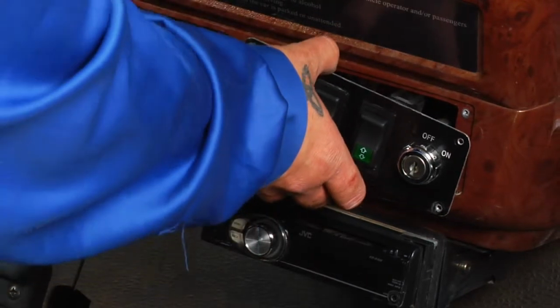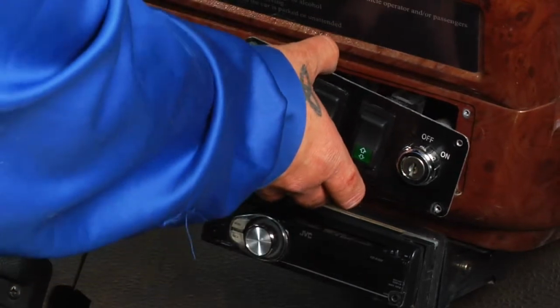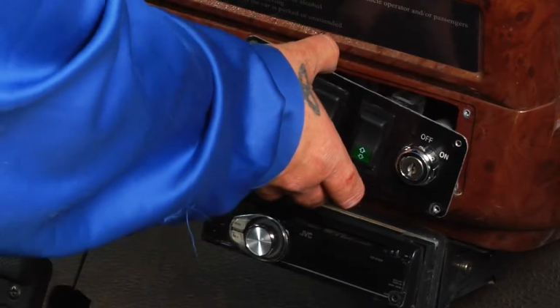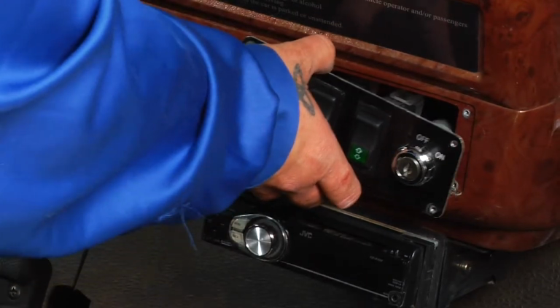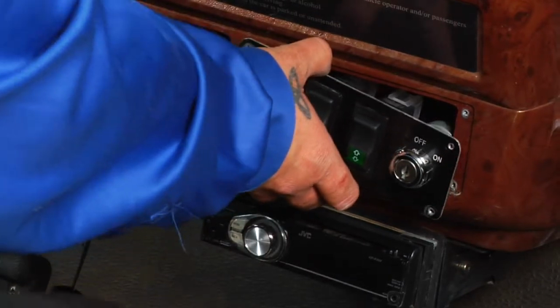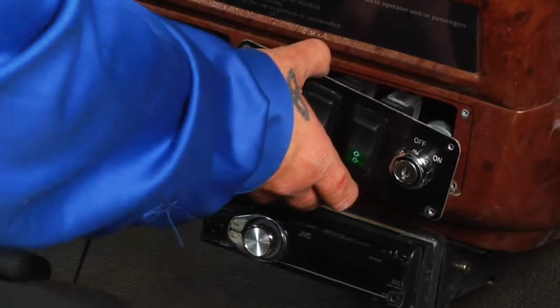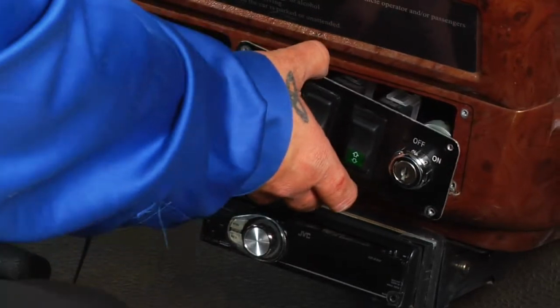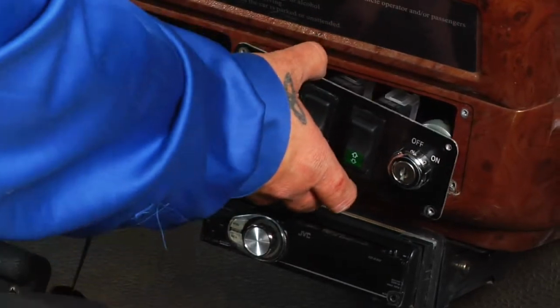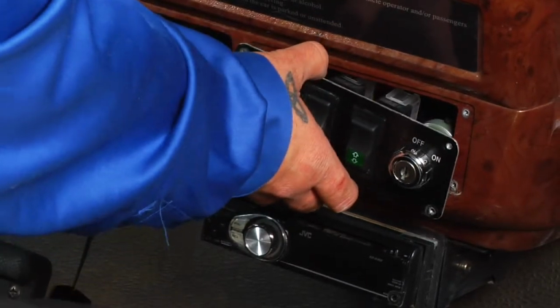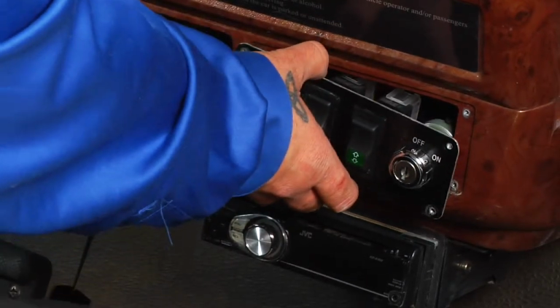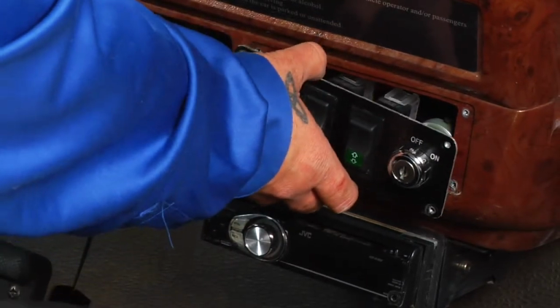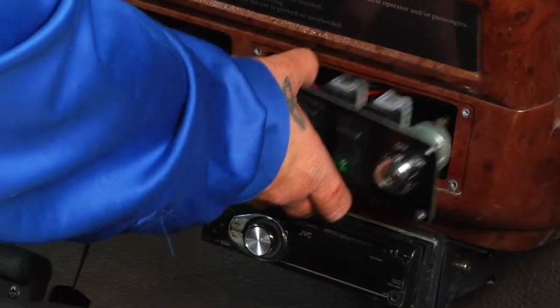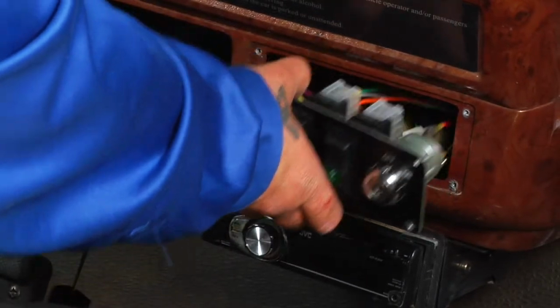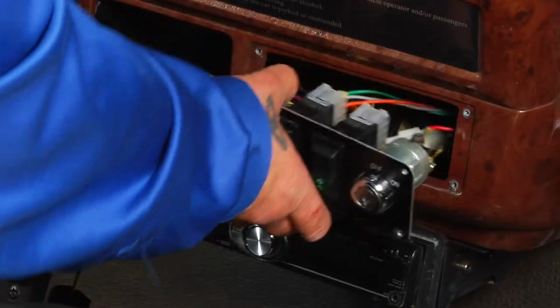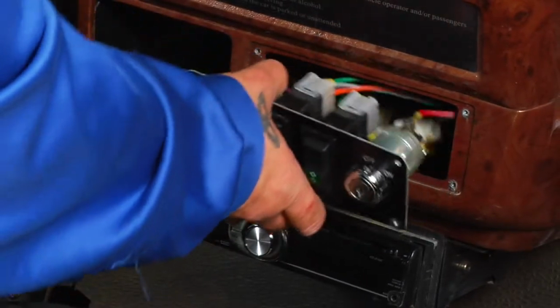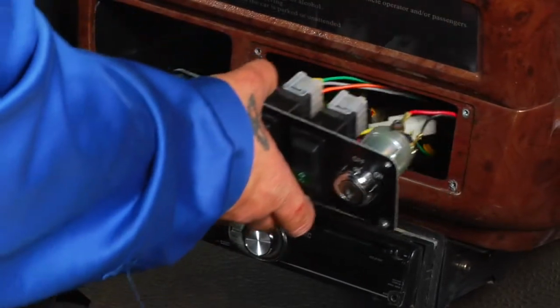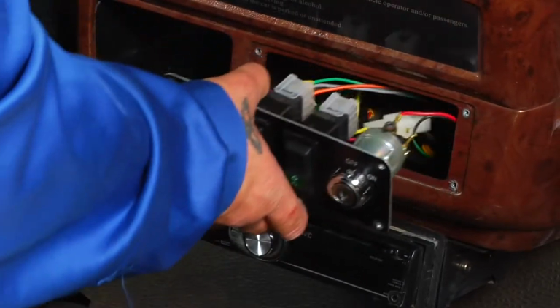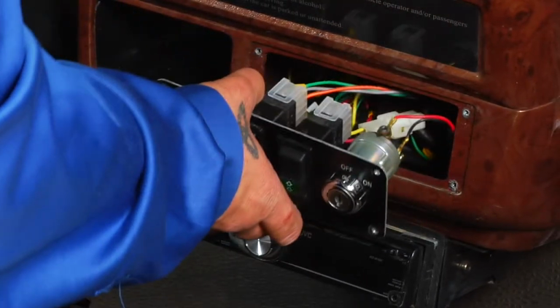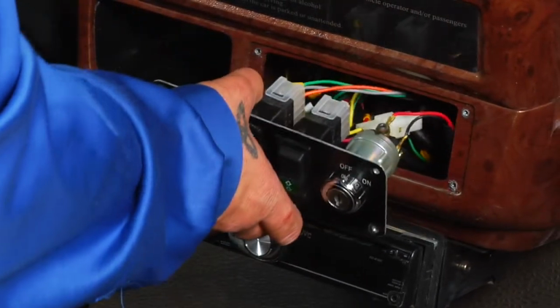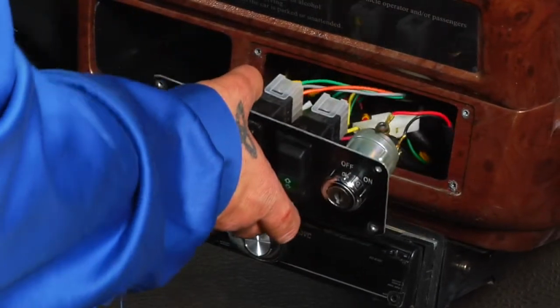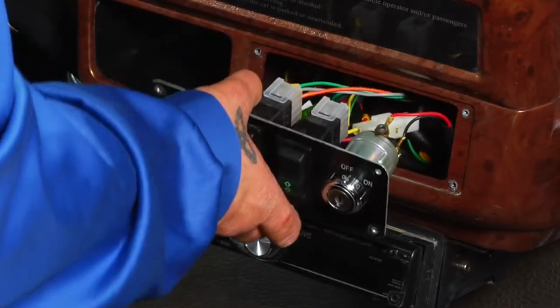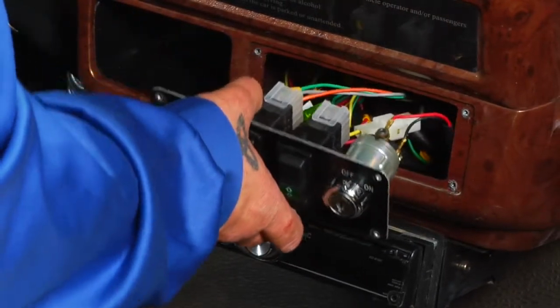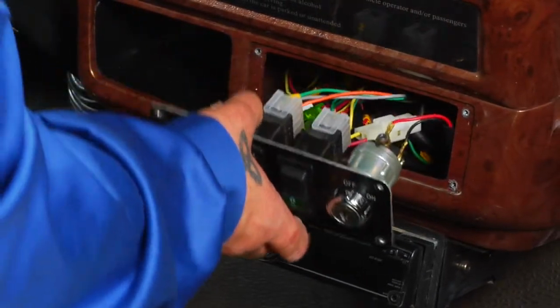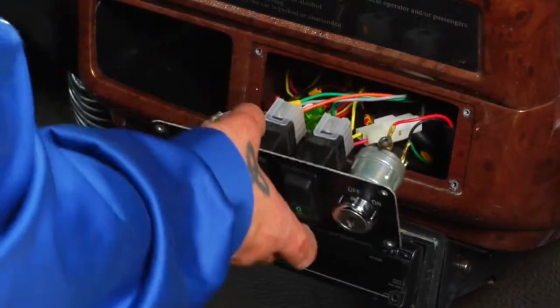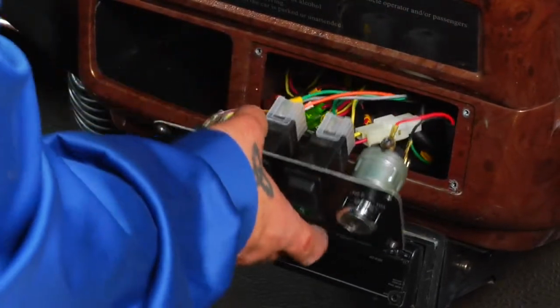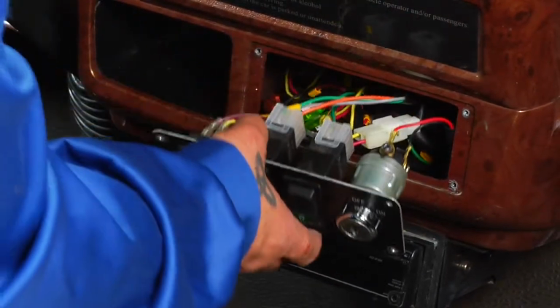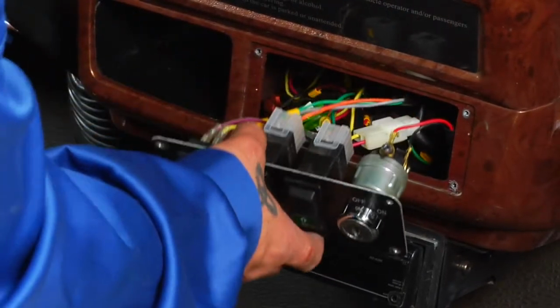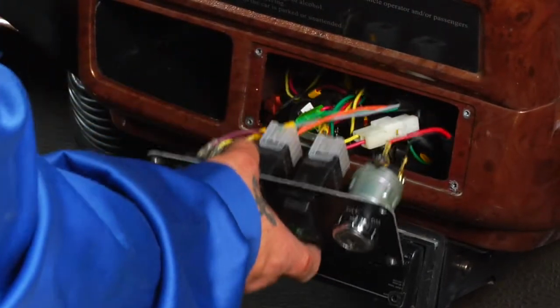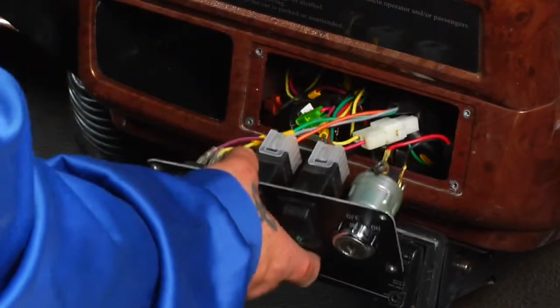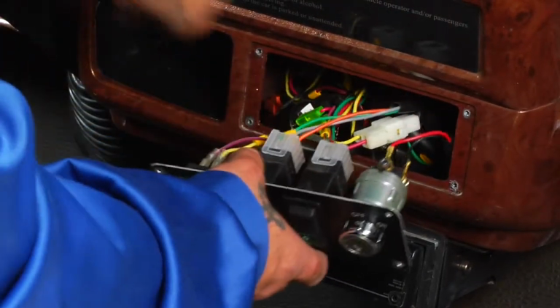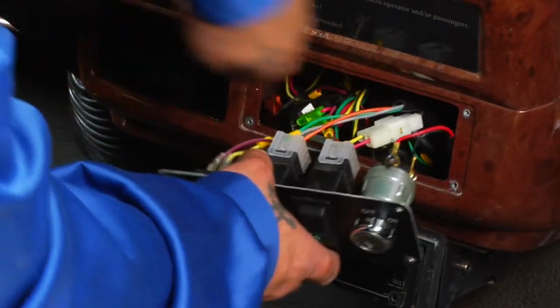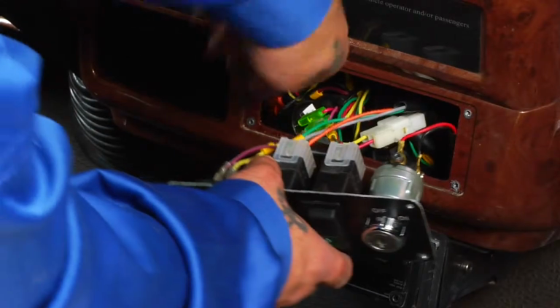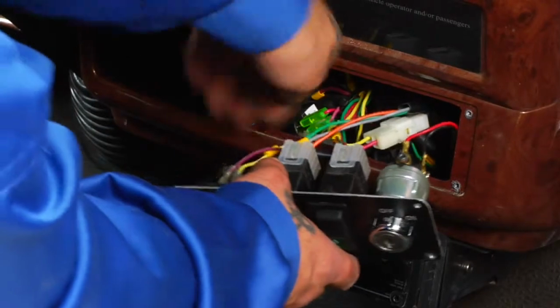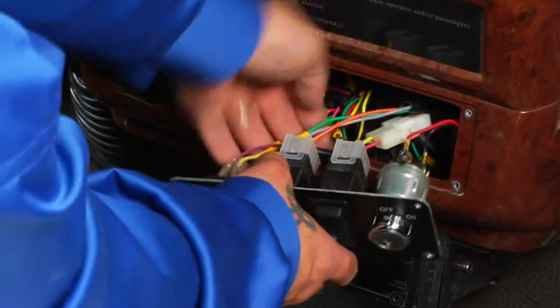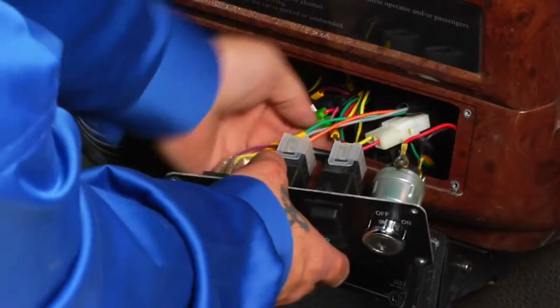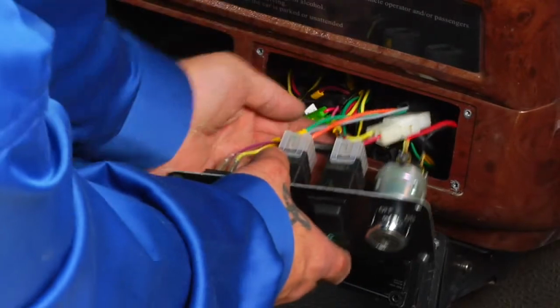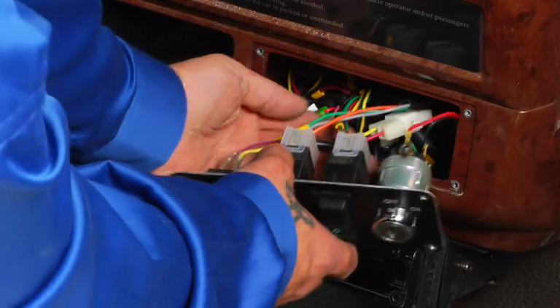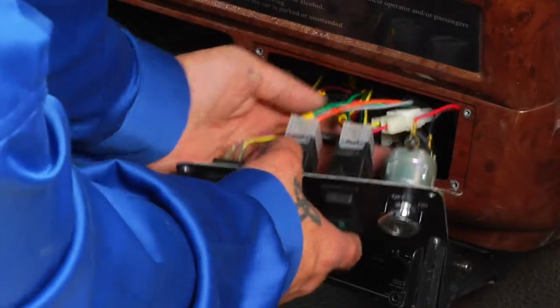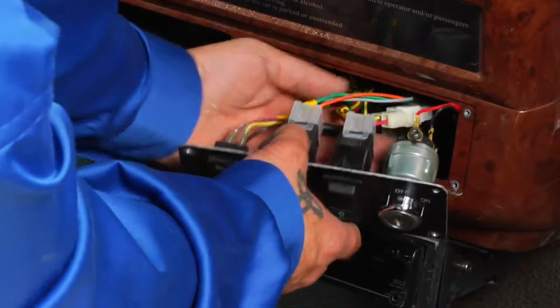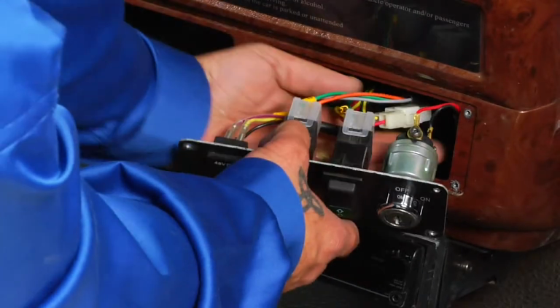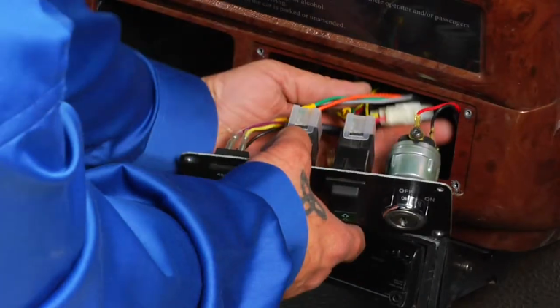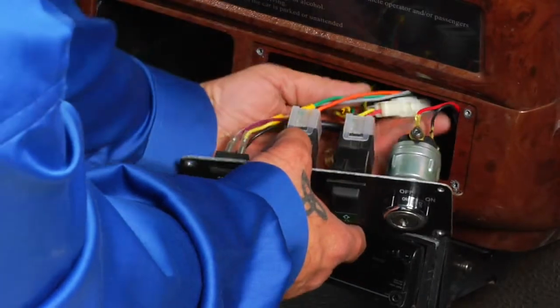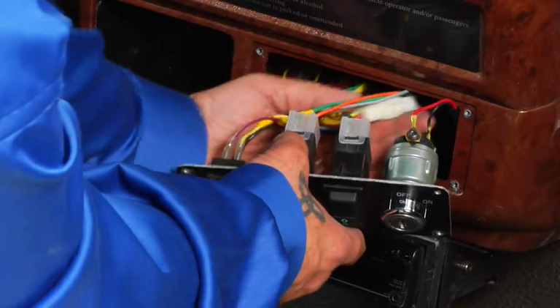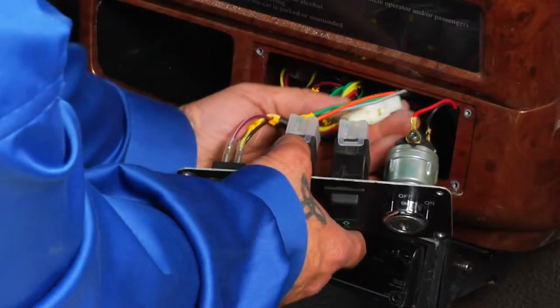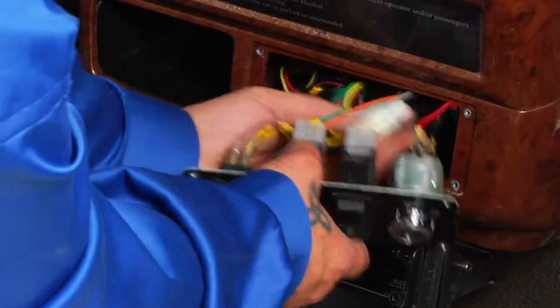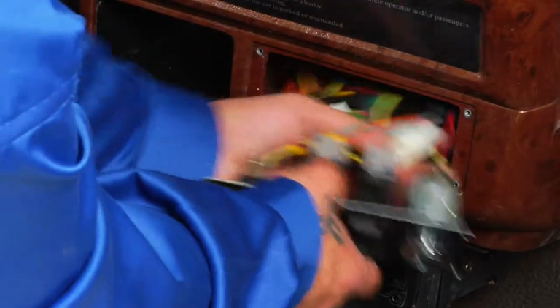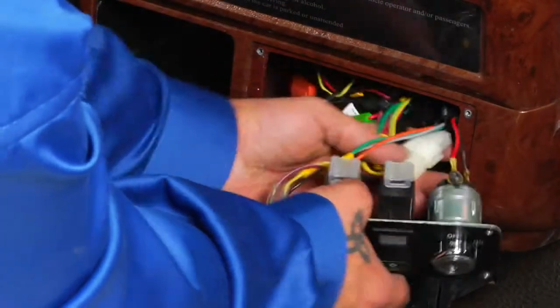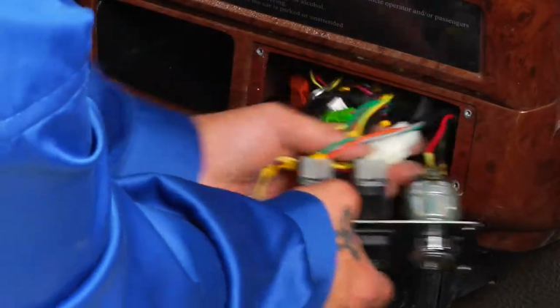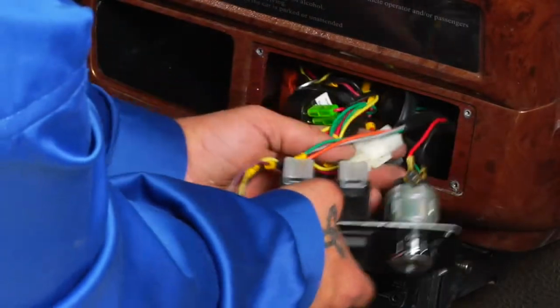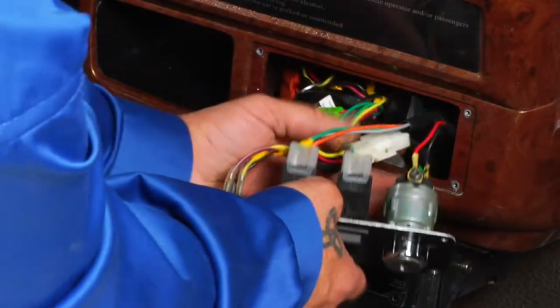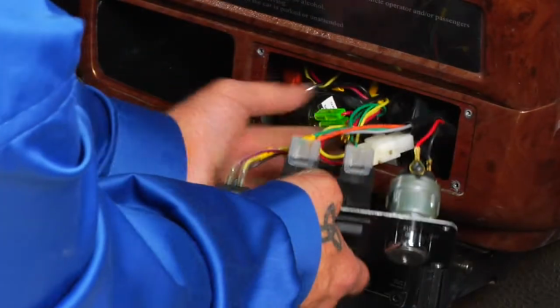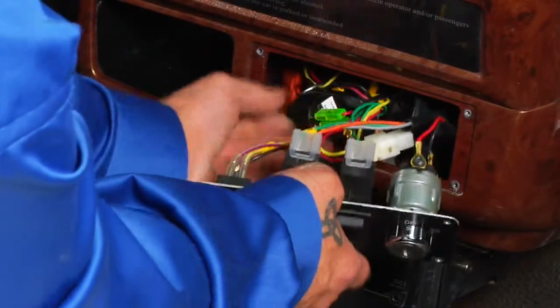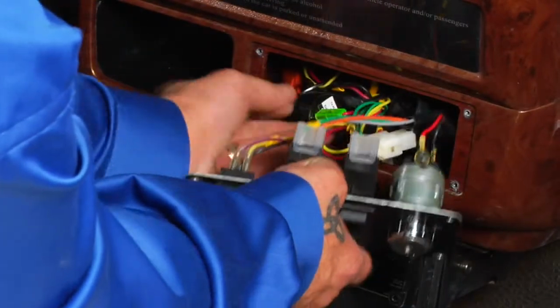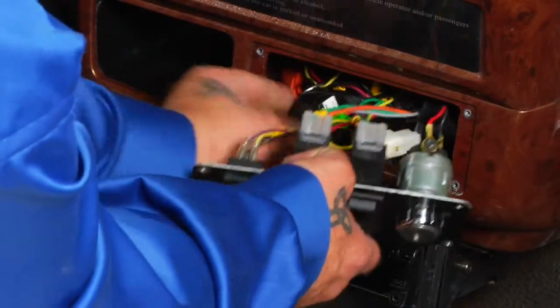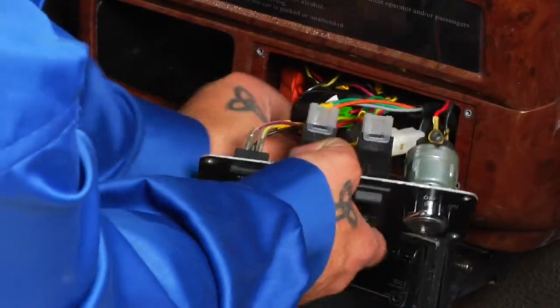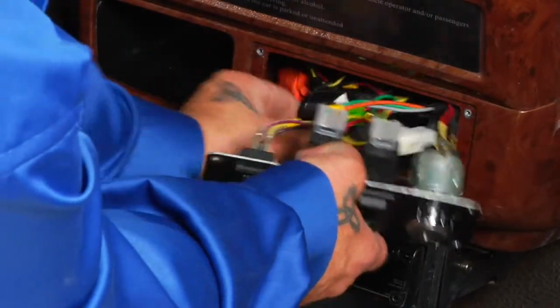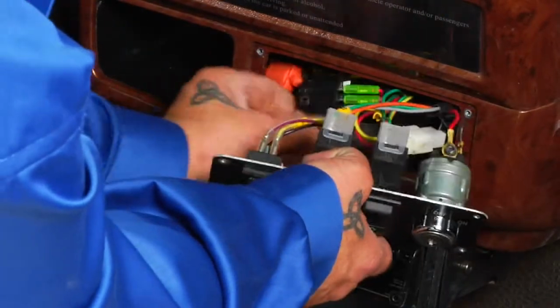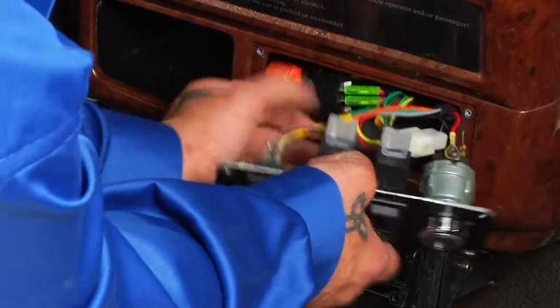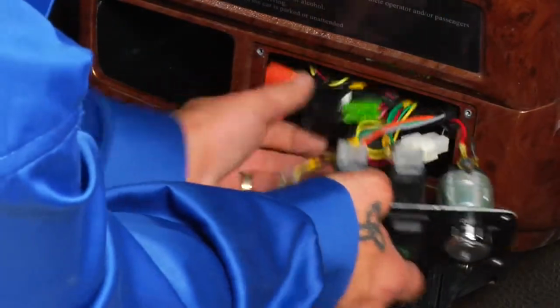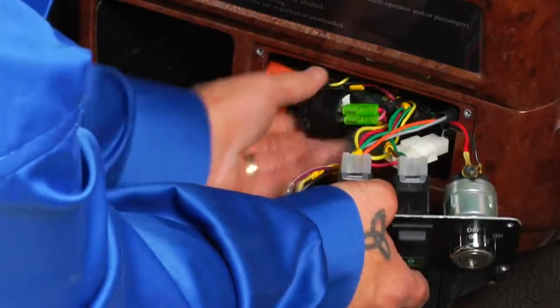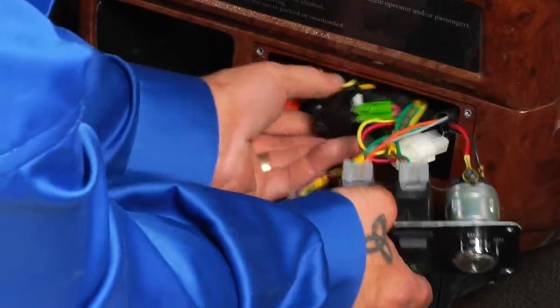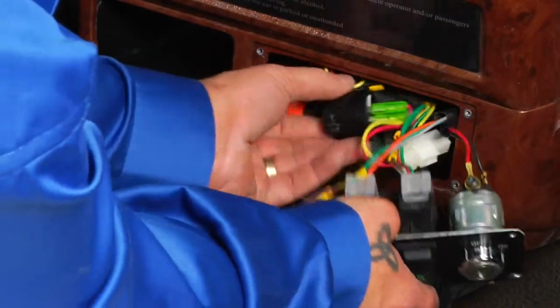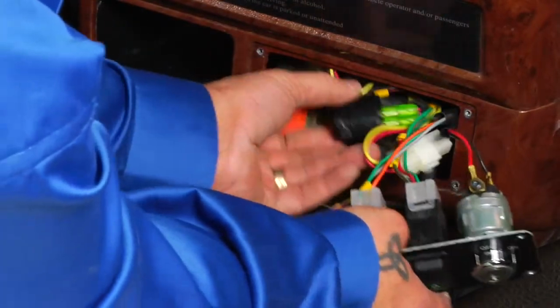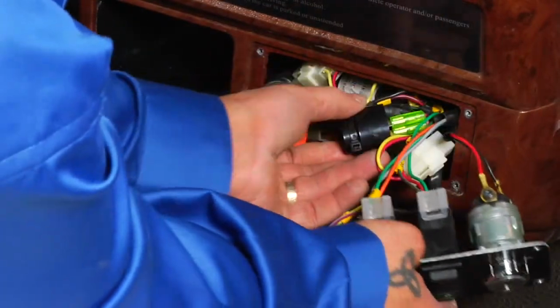Placing your hands inside the dash compartment, you will be able to access and remove a bundle of wires which have relays and fuses attached.